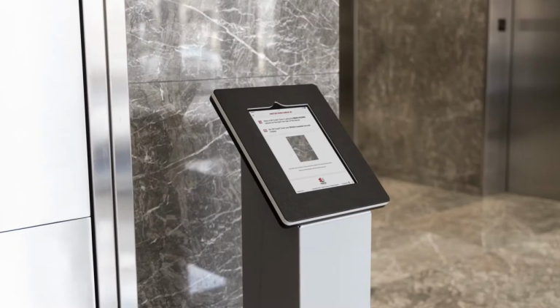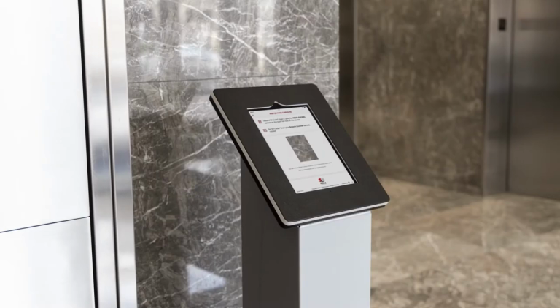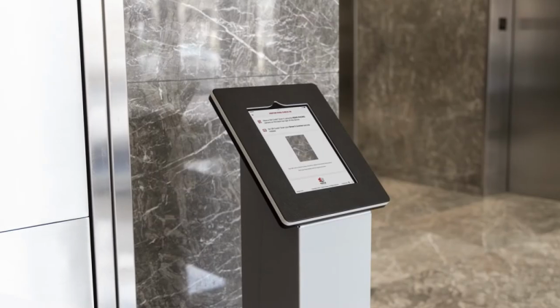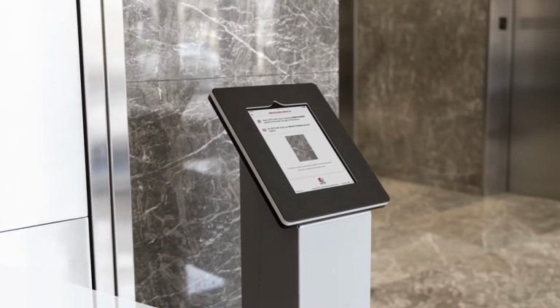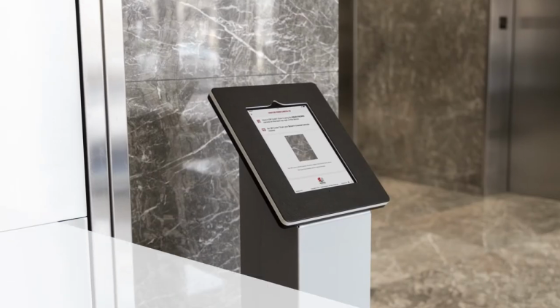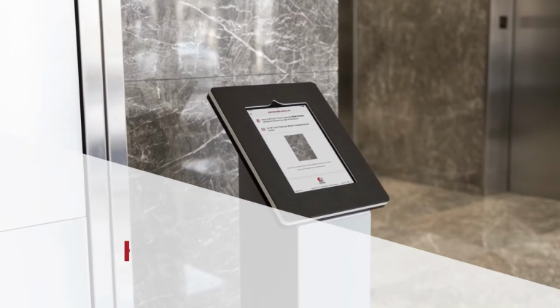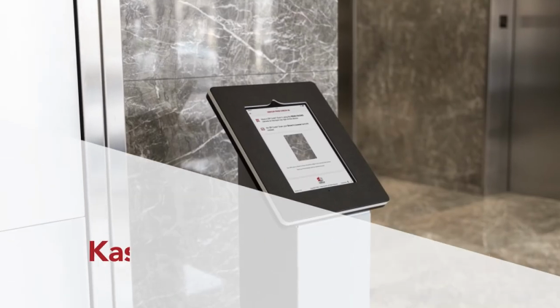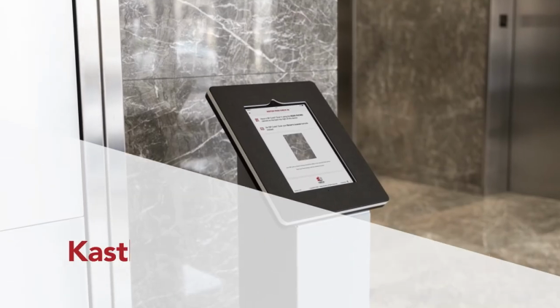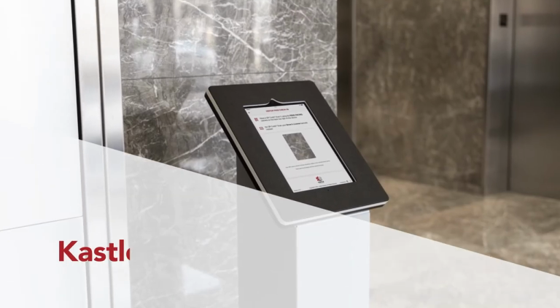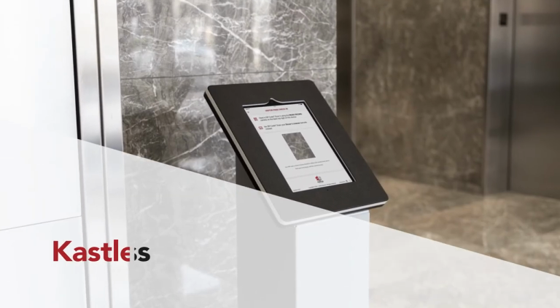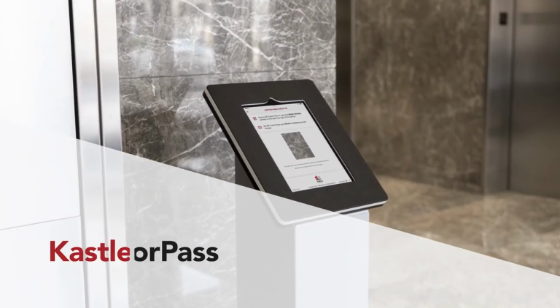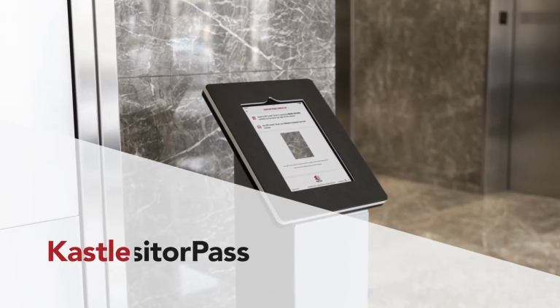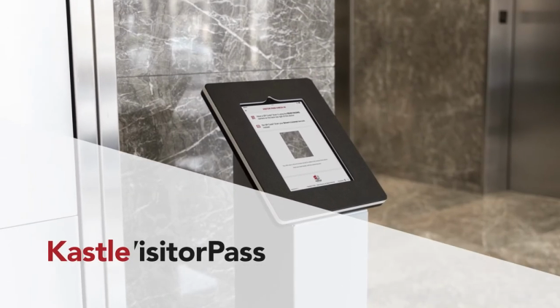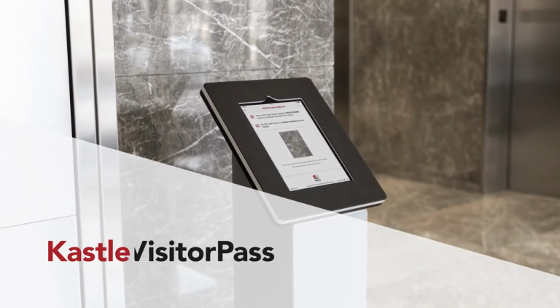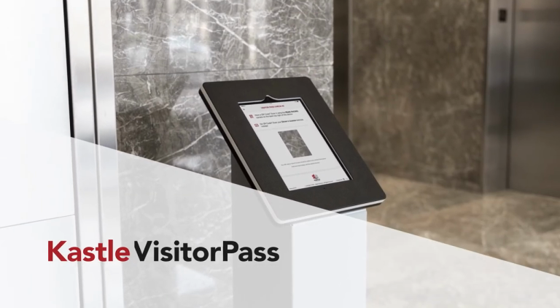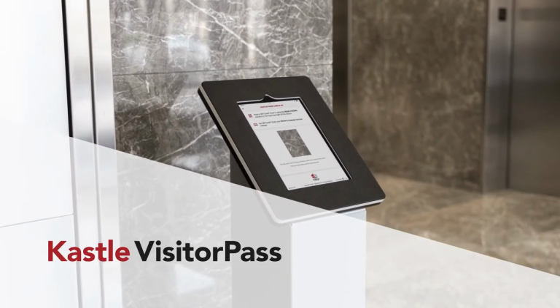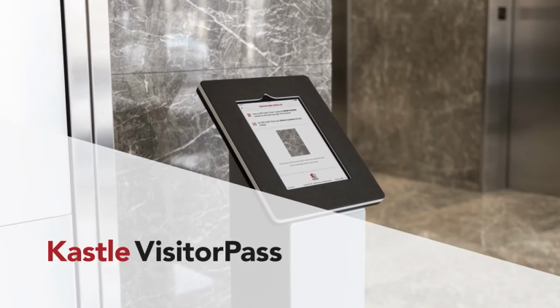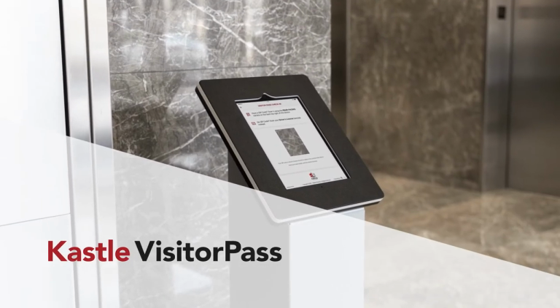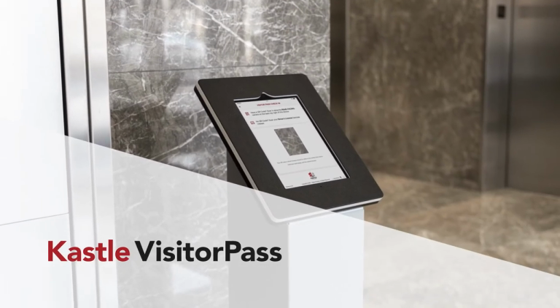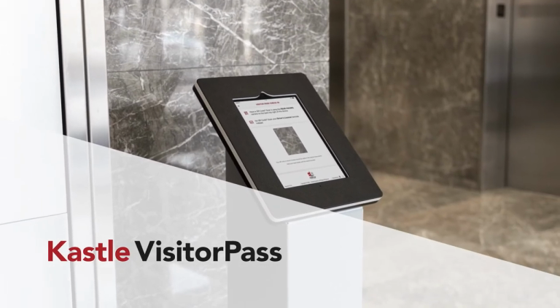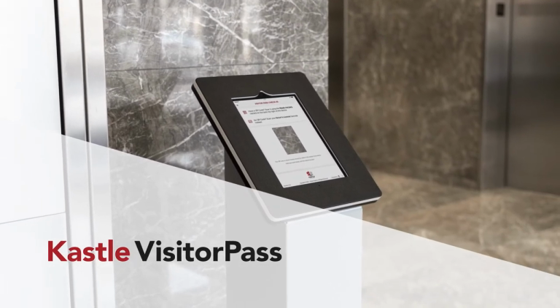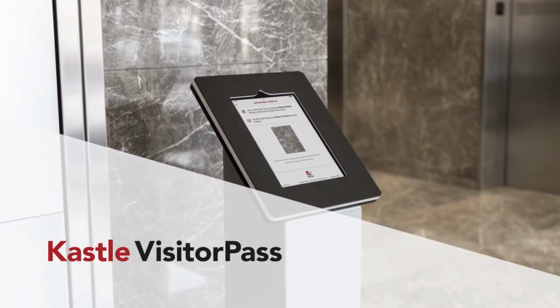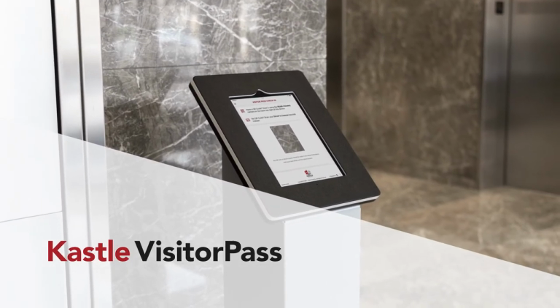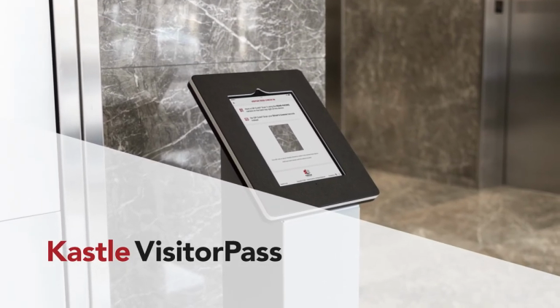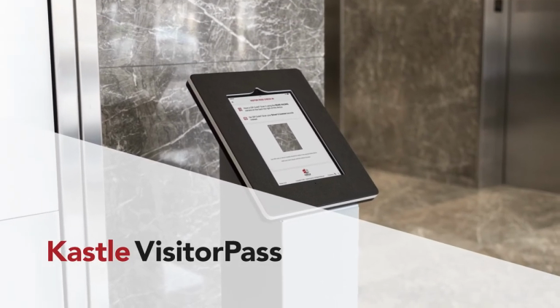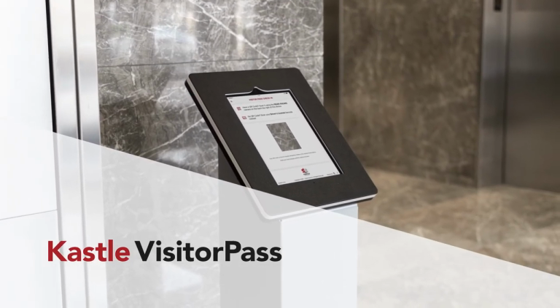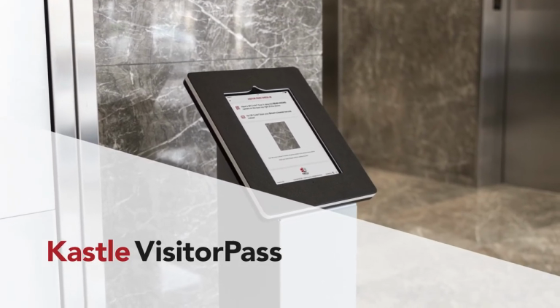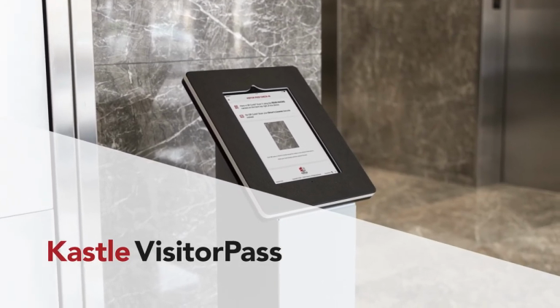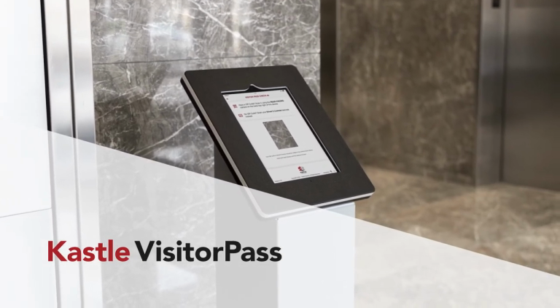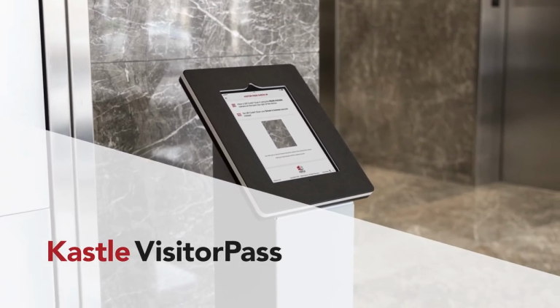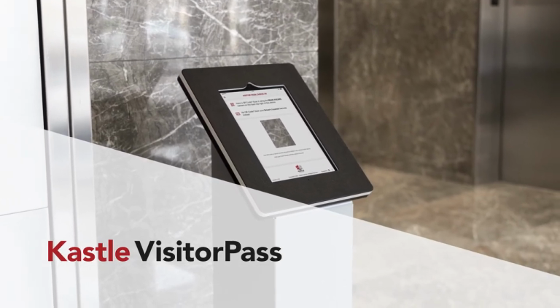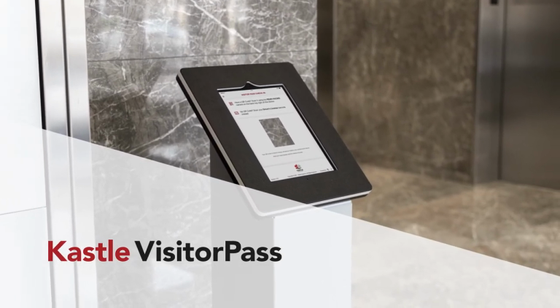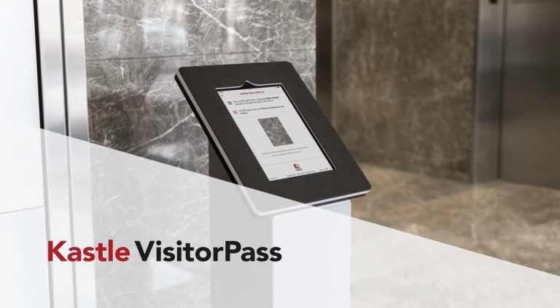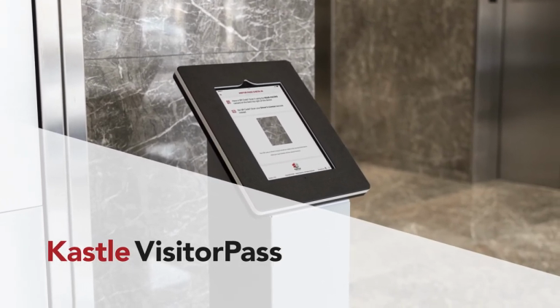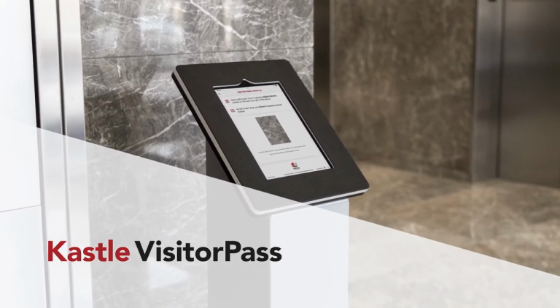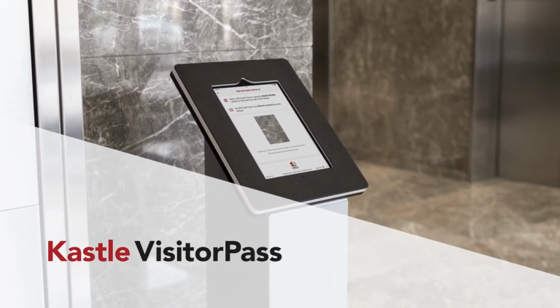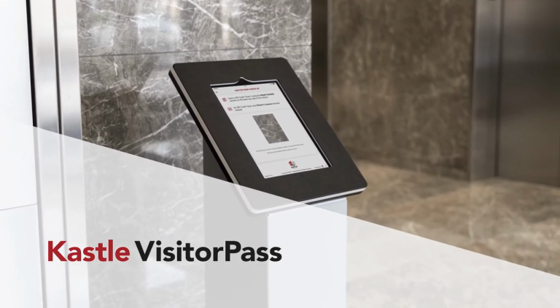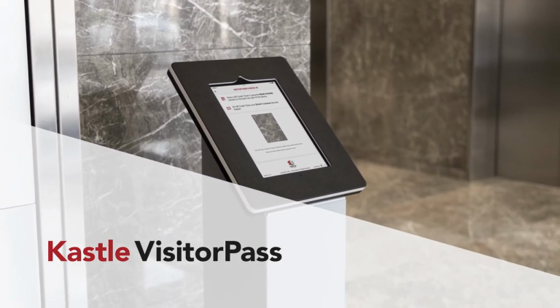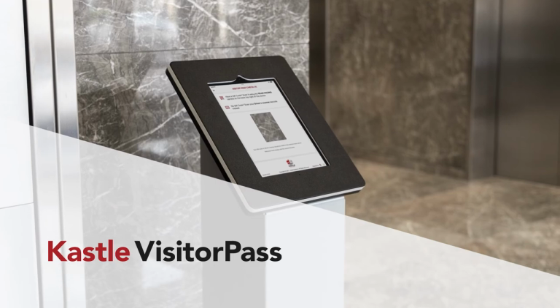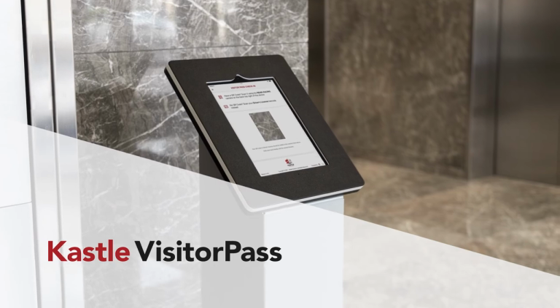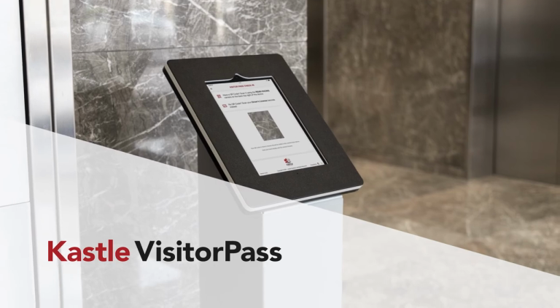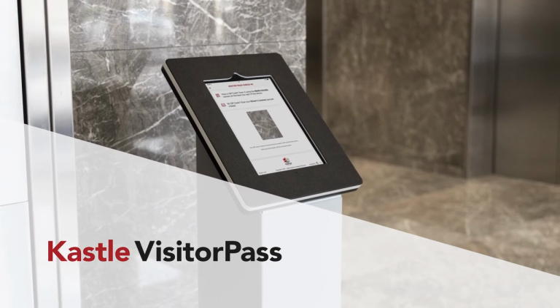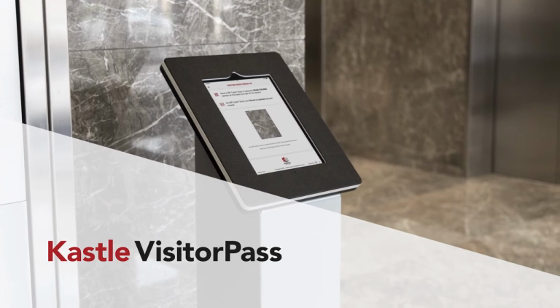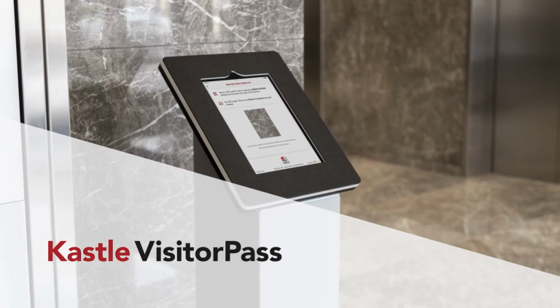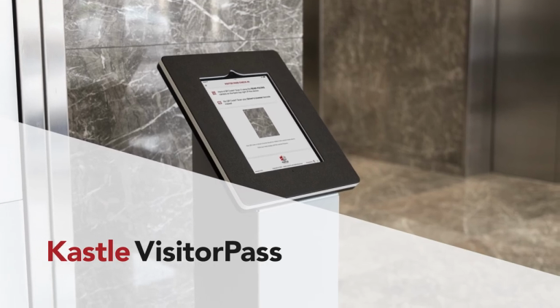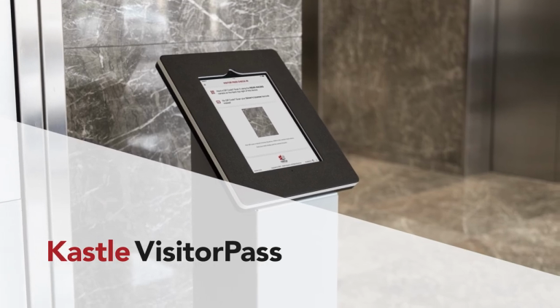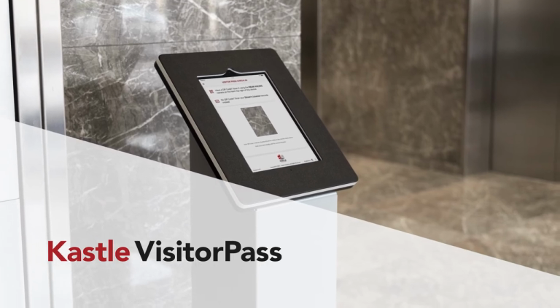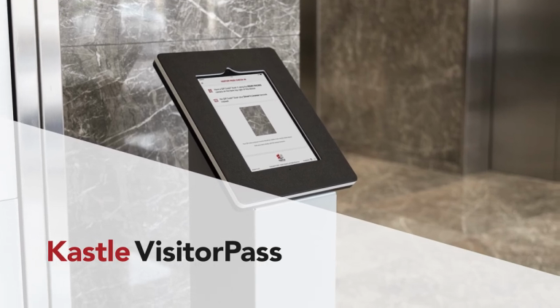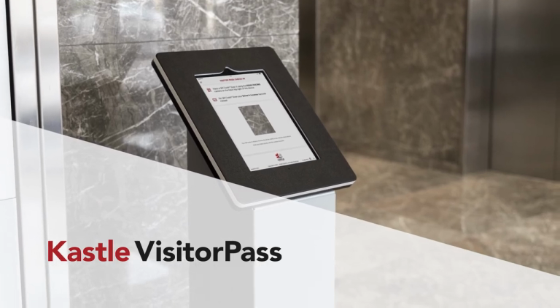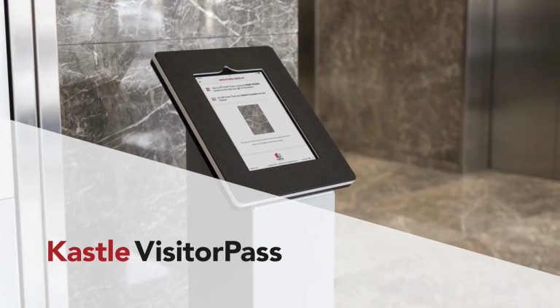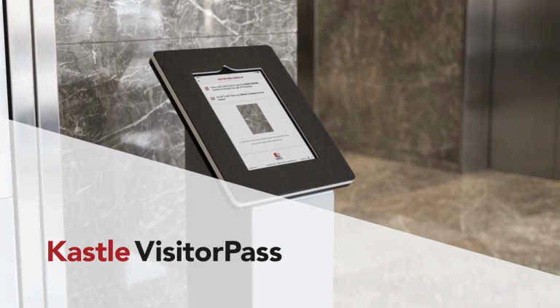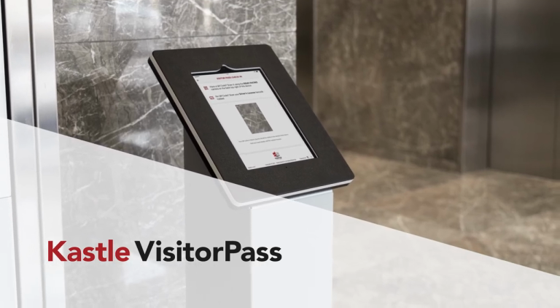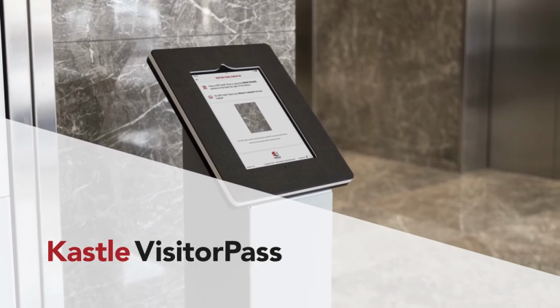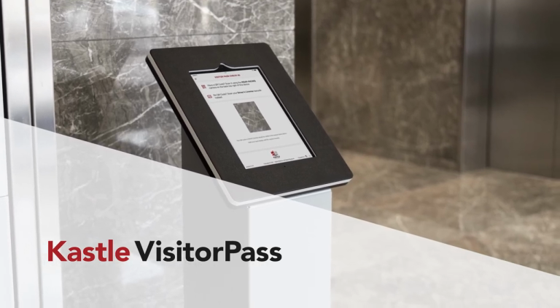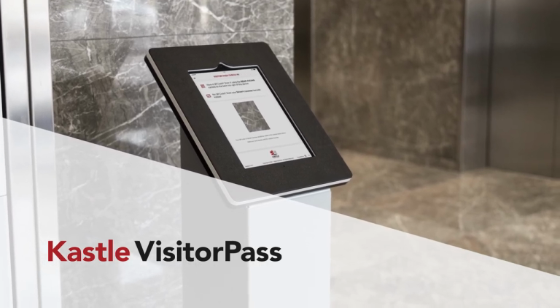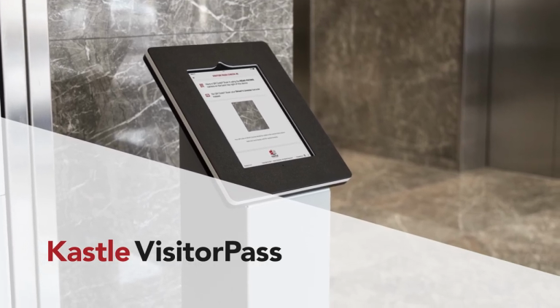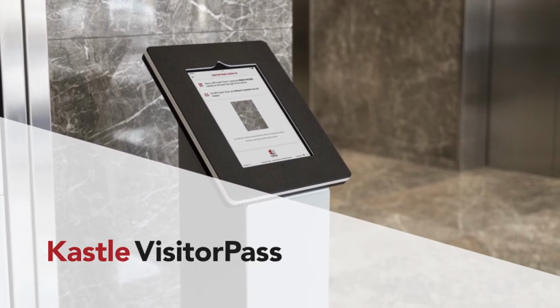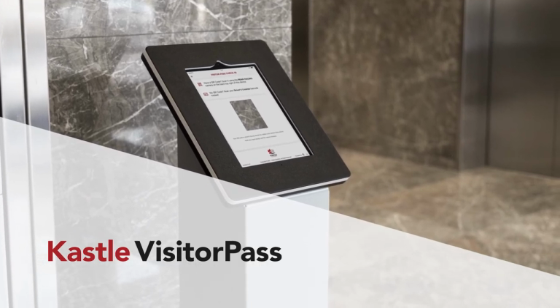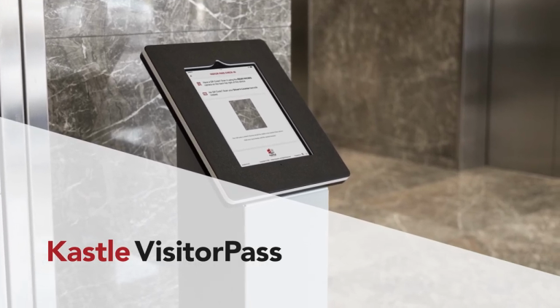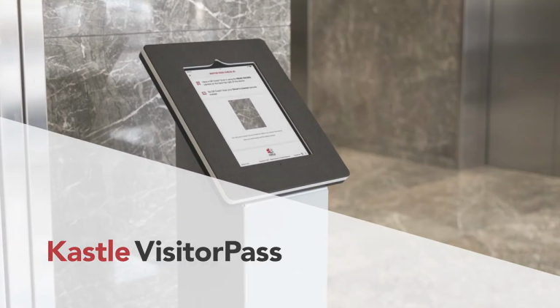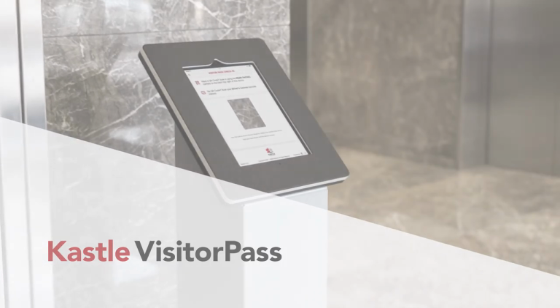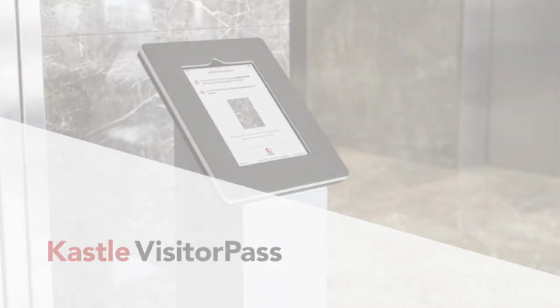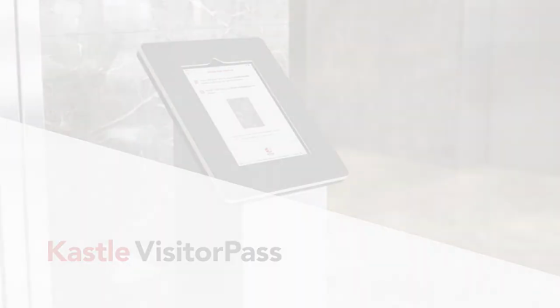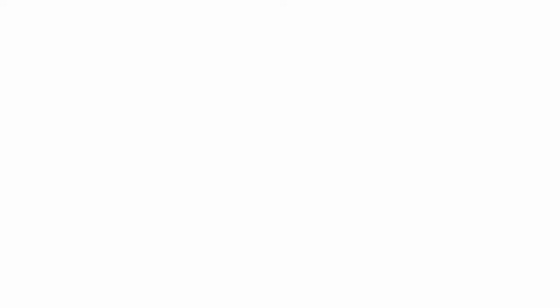Castle Visitor Pass — a seamless visitor processing solution to ensure the health and safety of your organization.